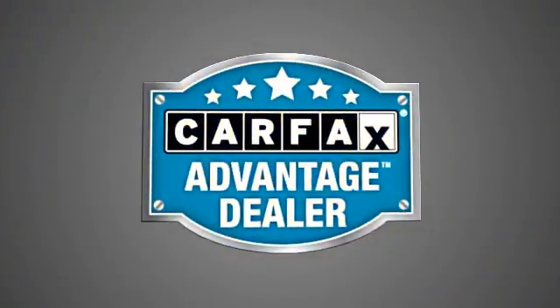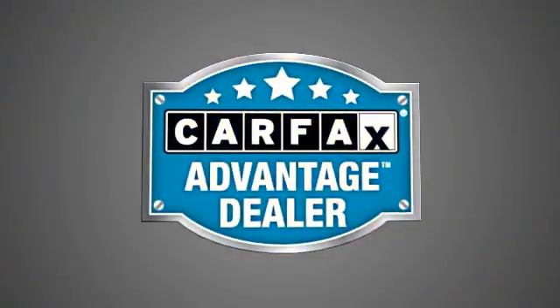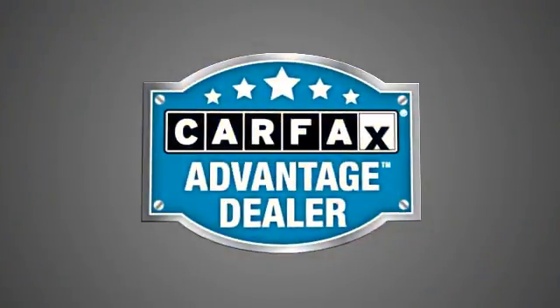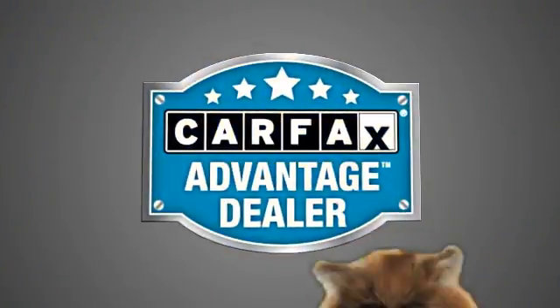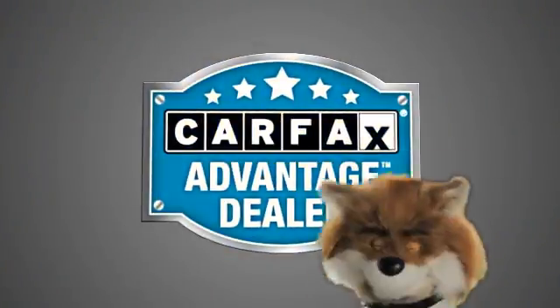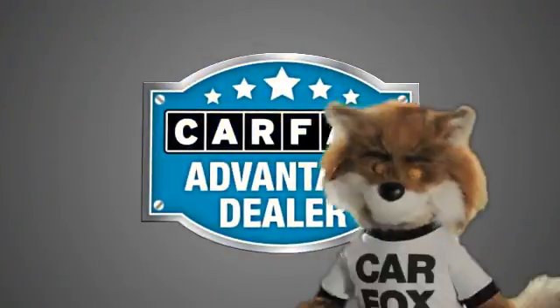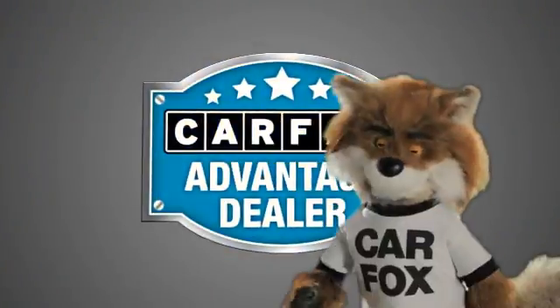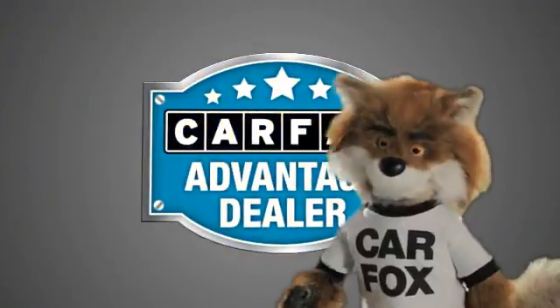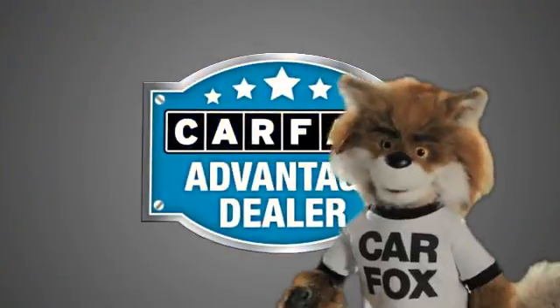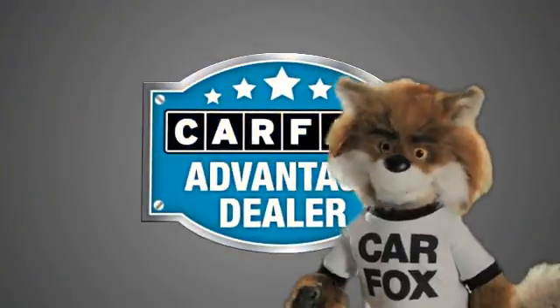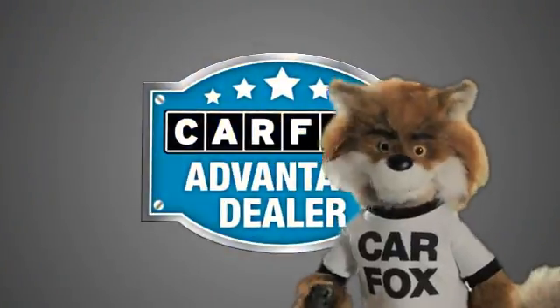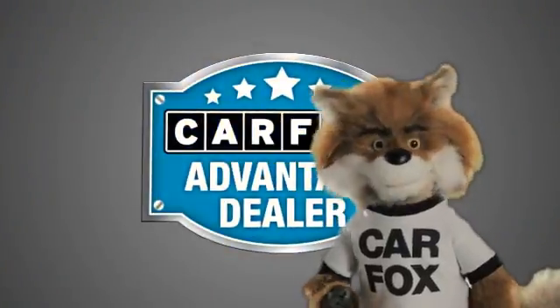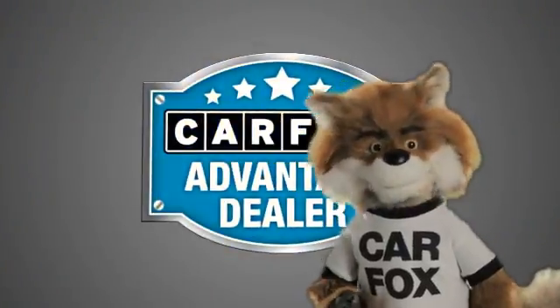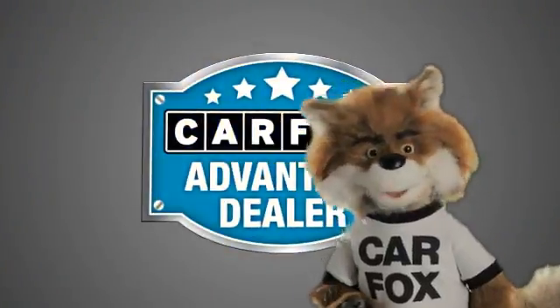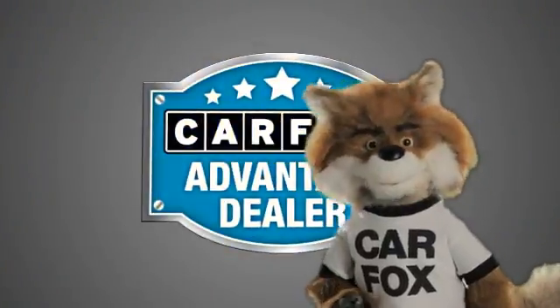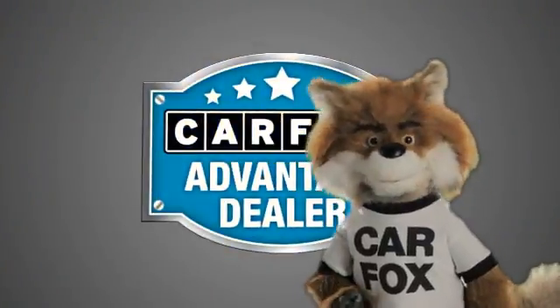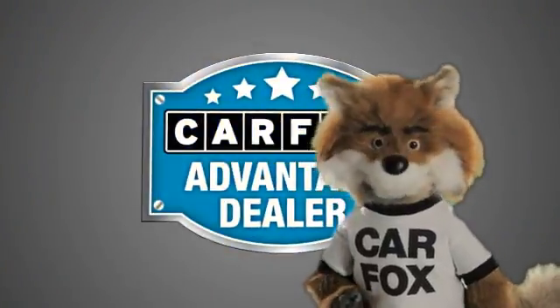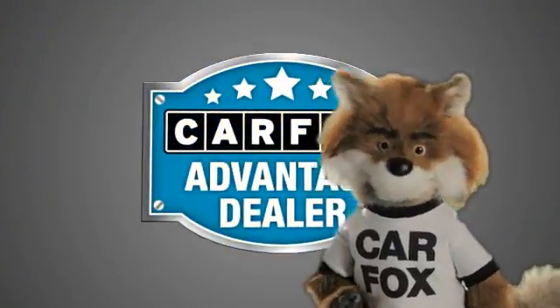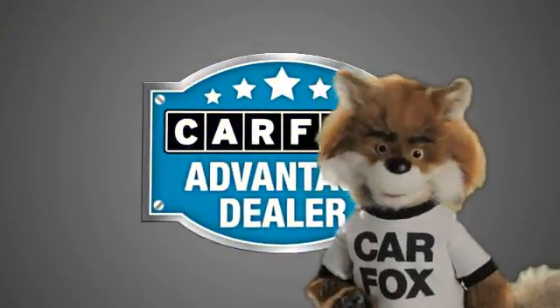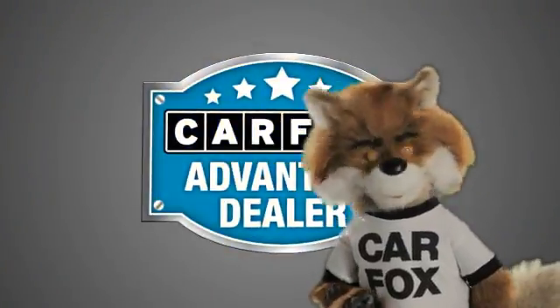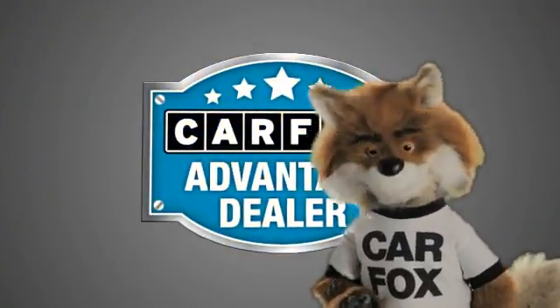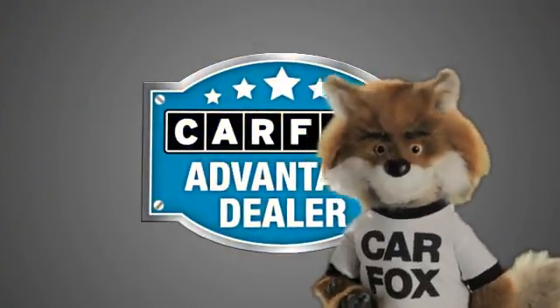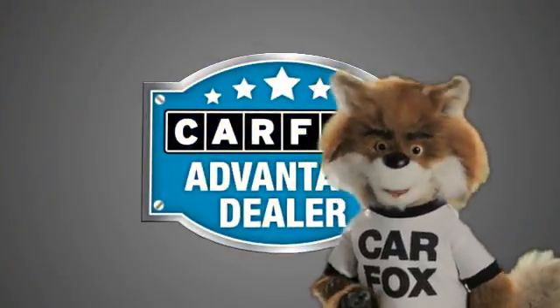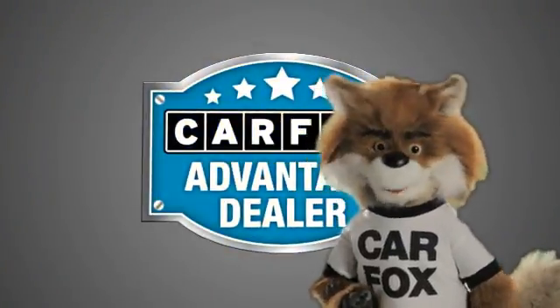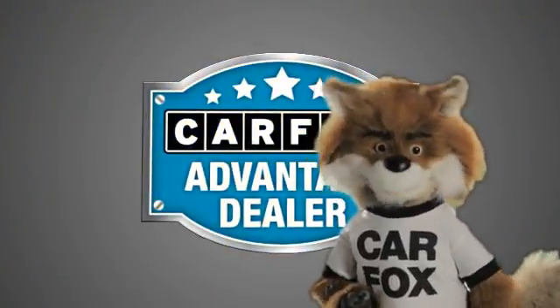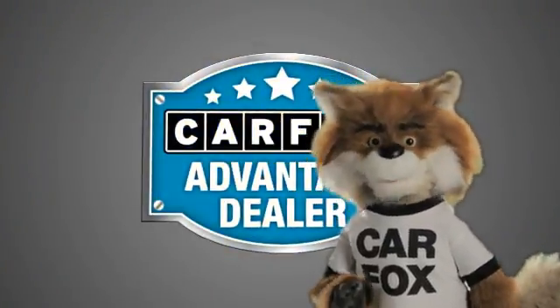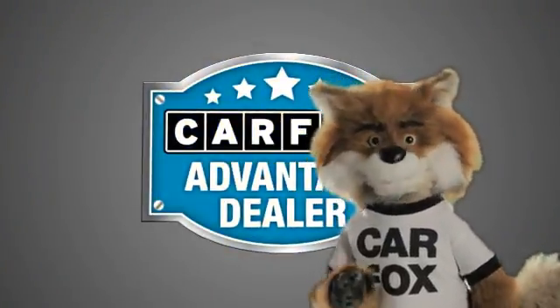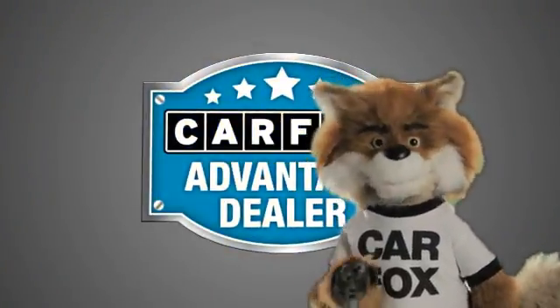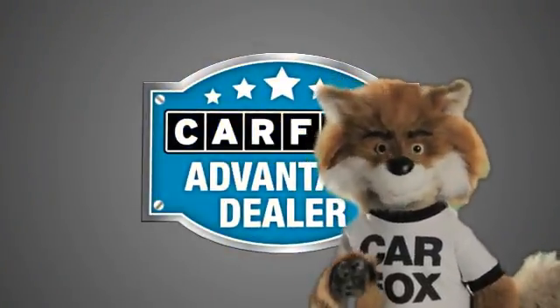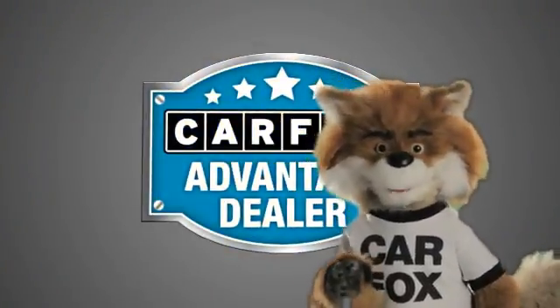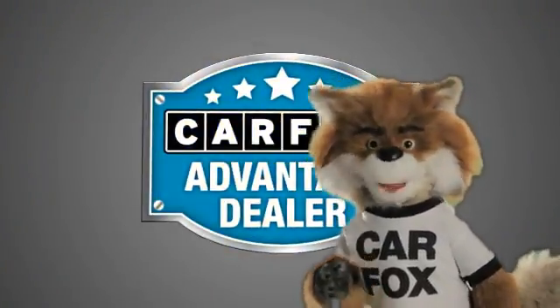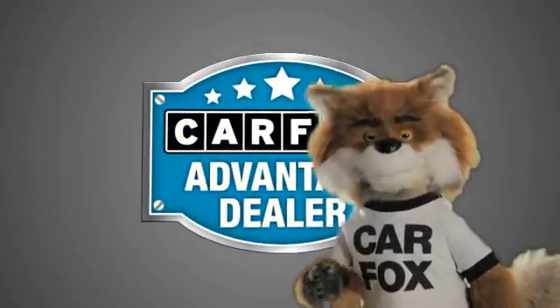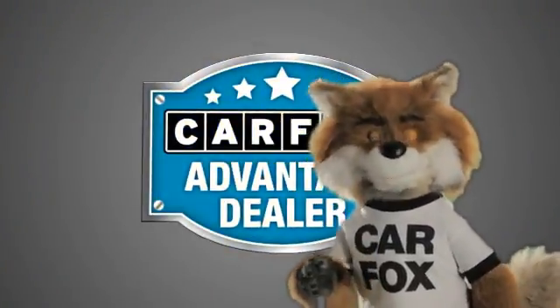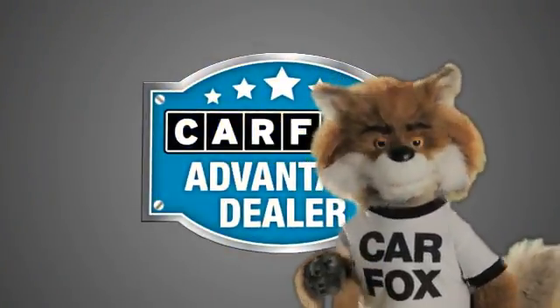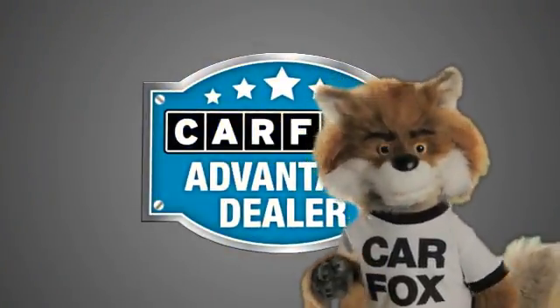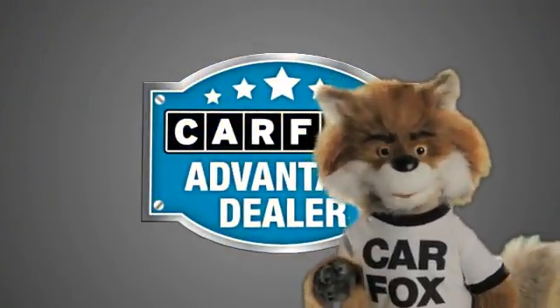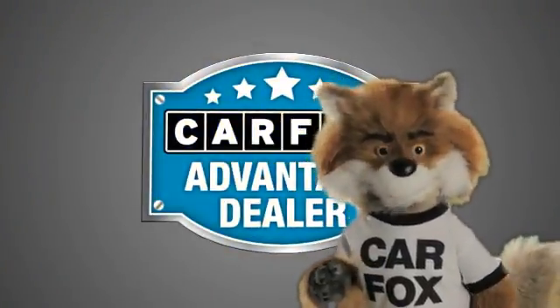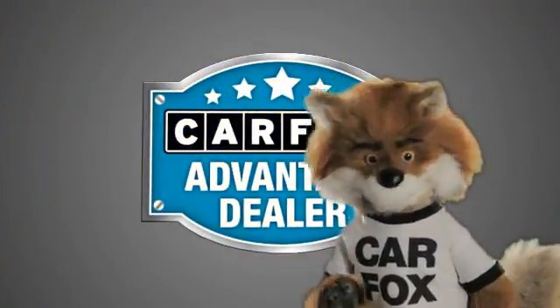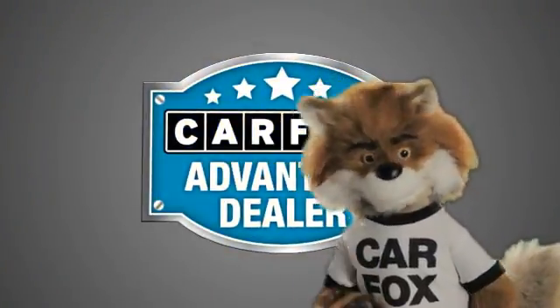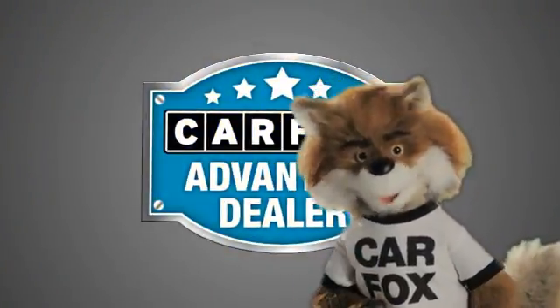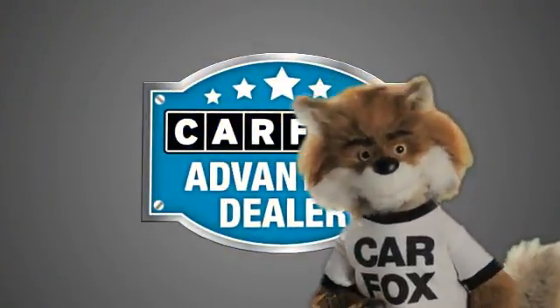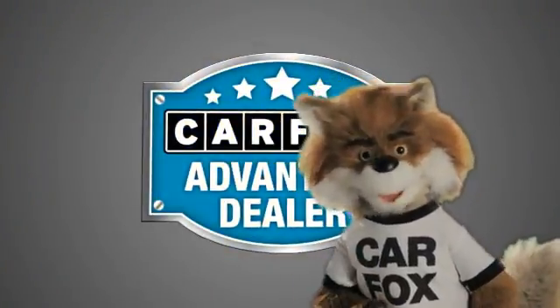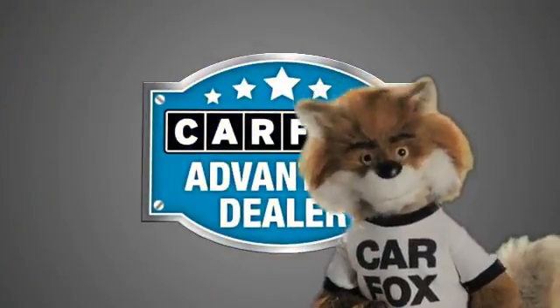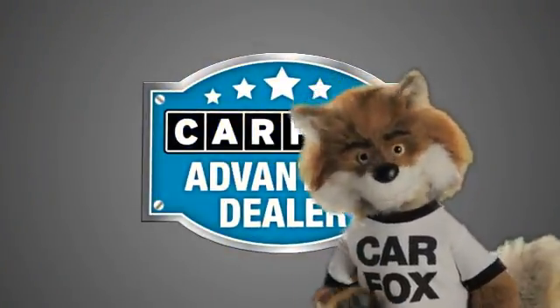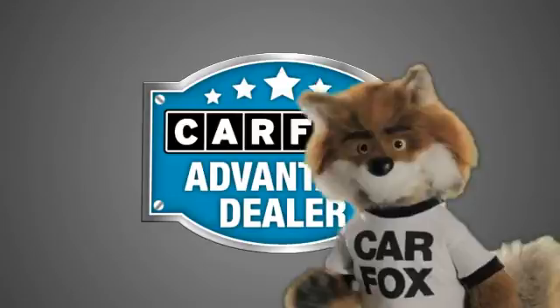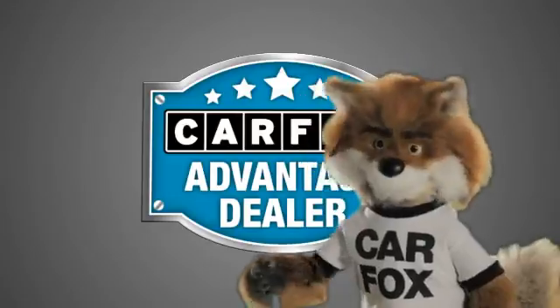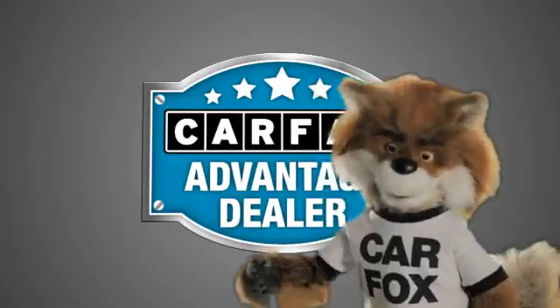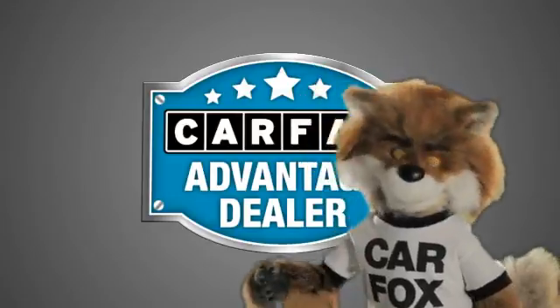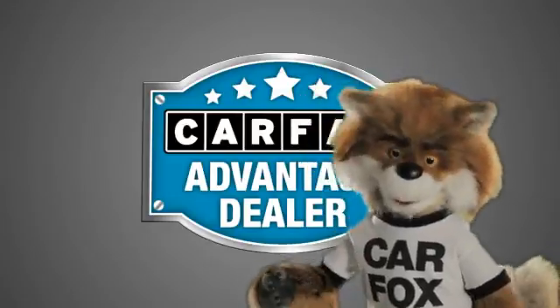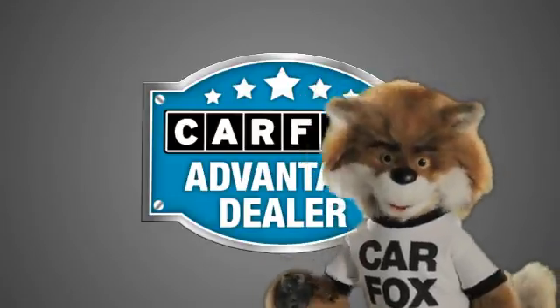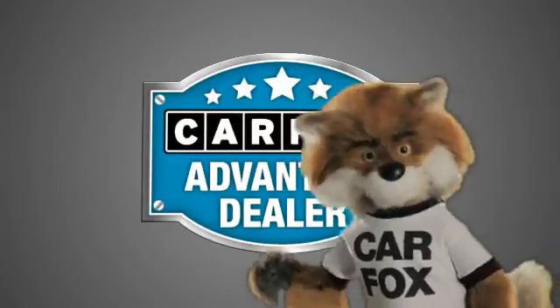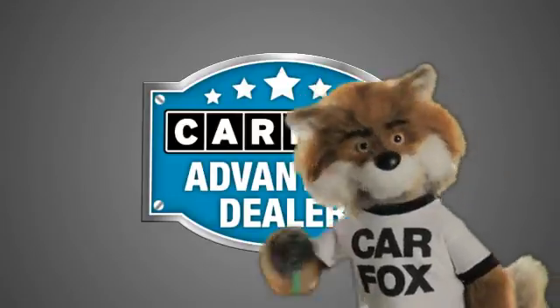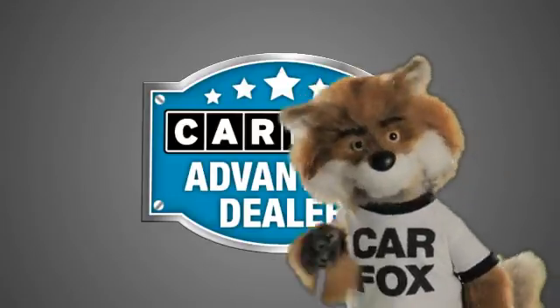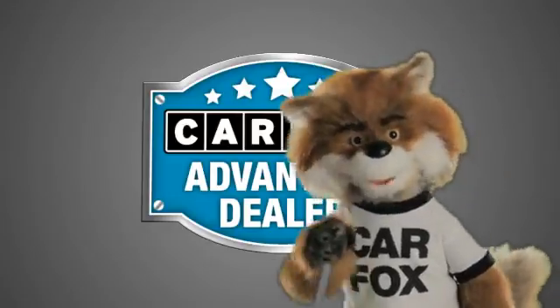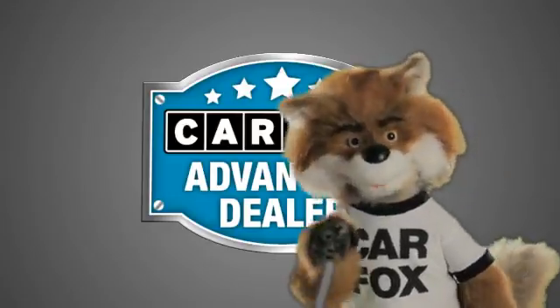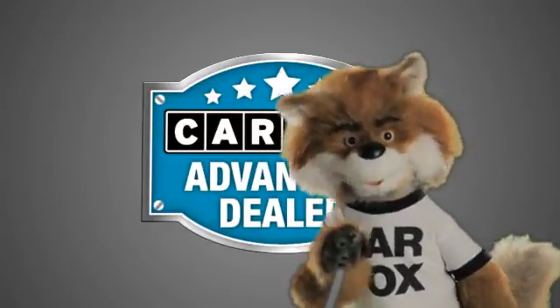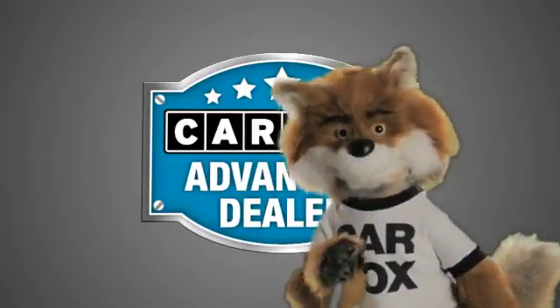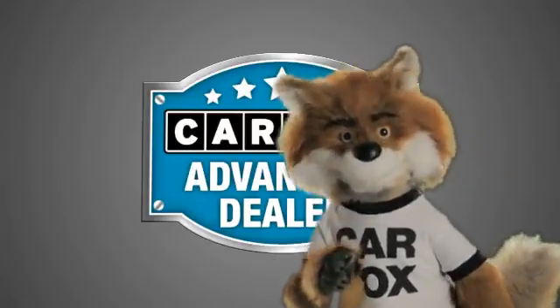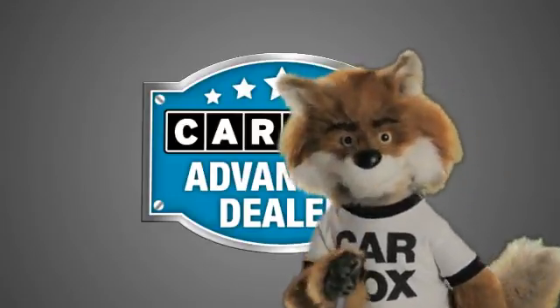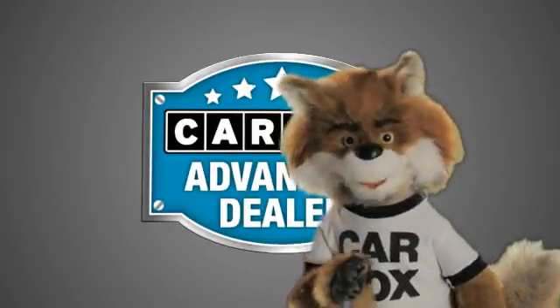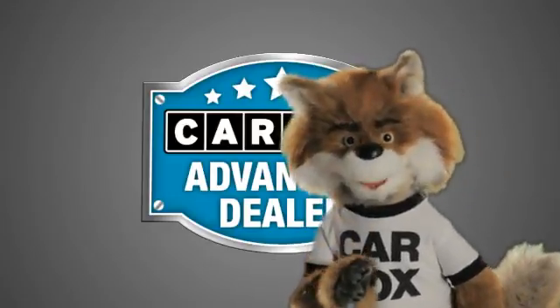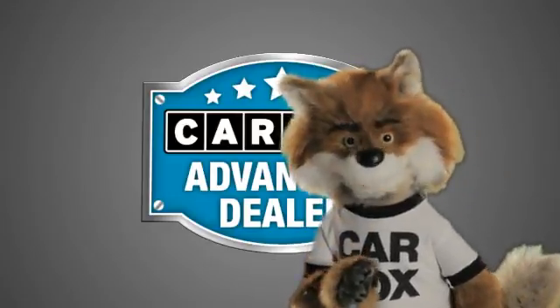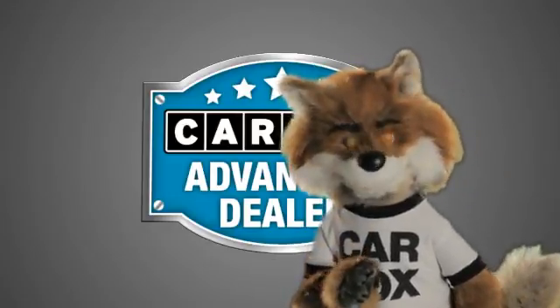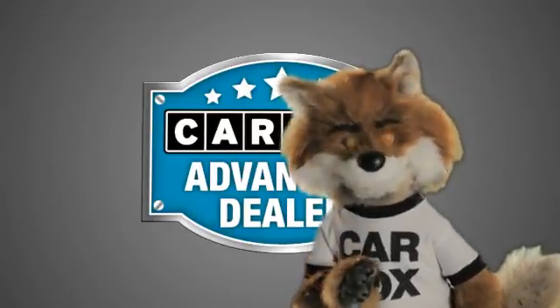Just say show me the Carfax at O'Donnell Lutz, a Carfax Advantage dealer.